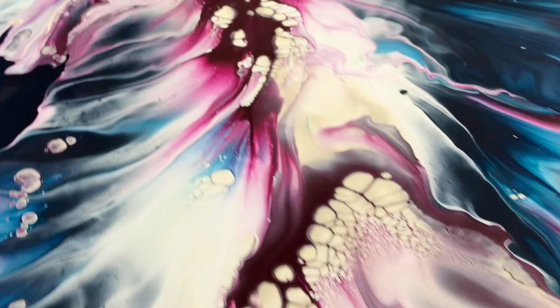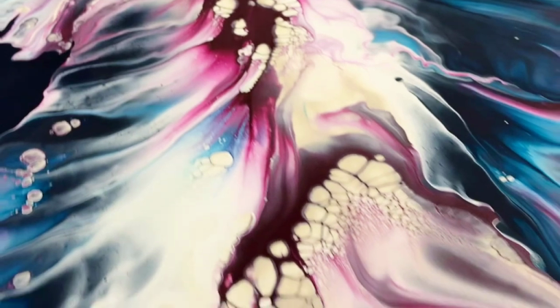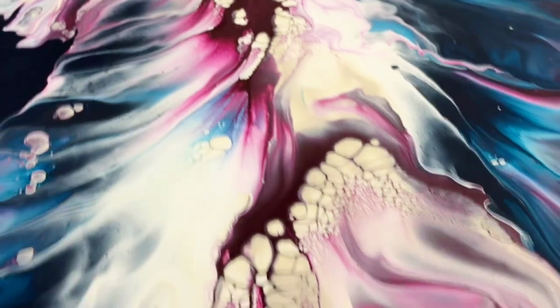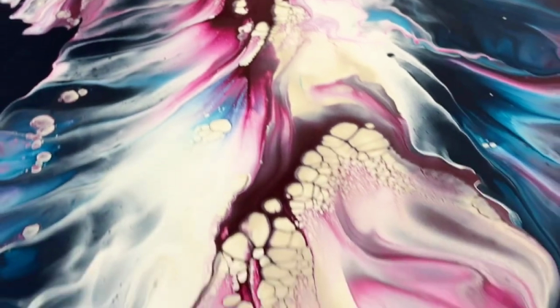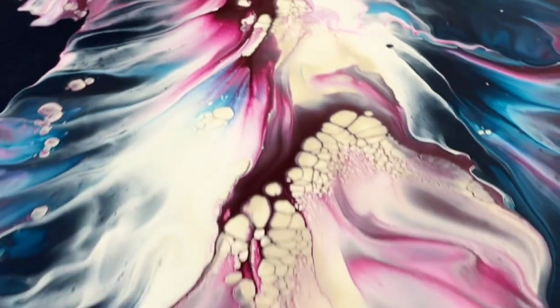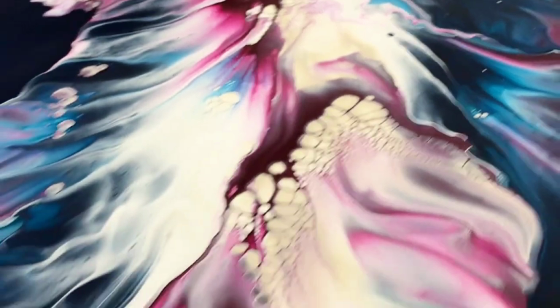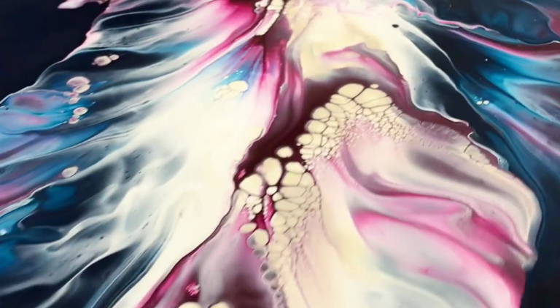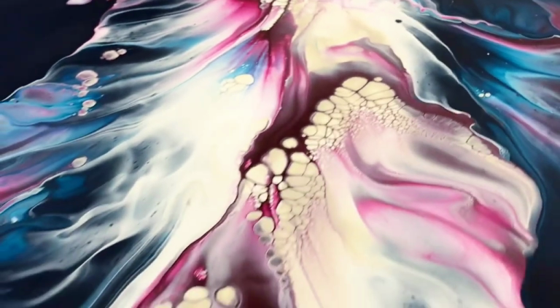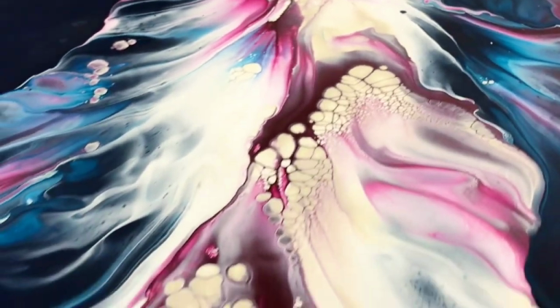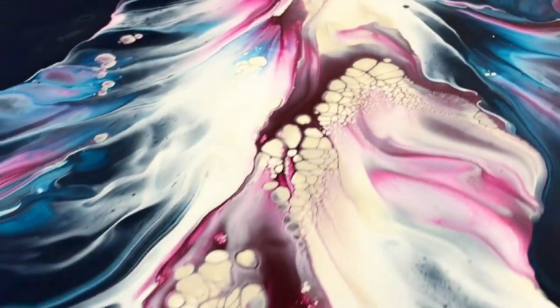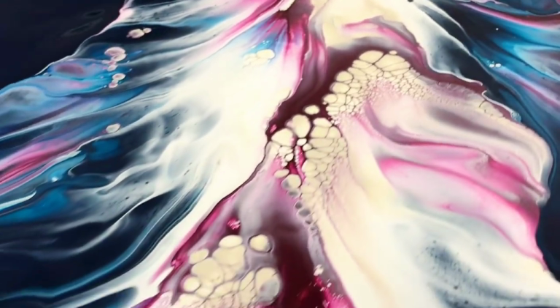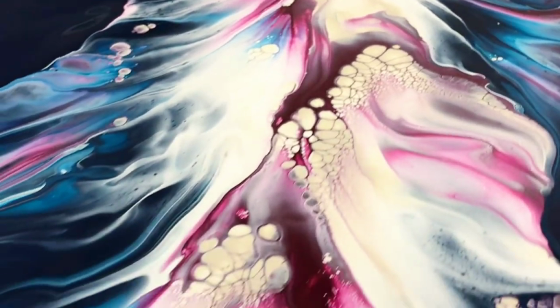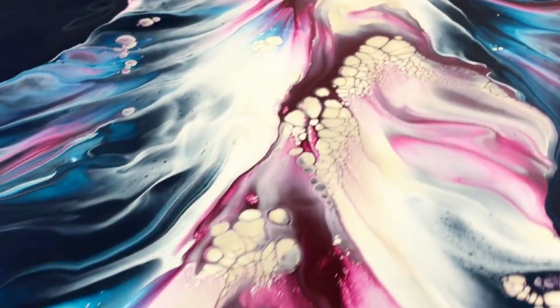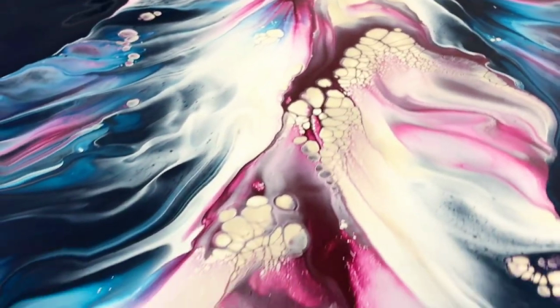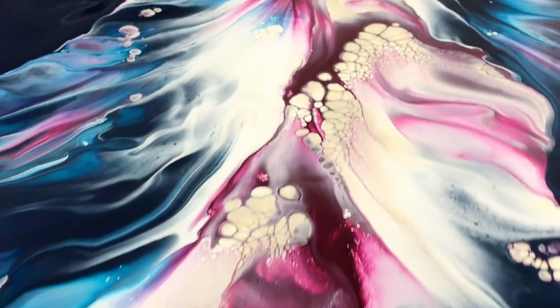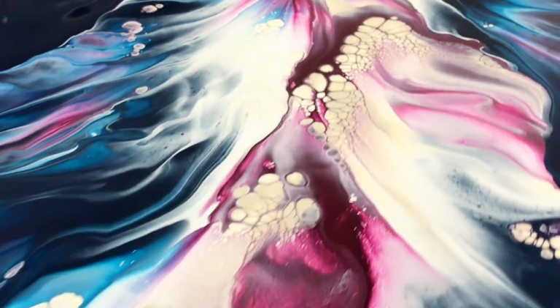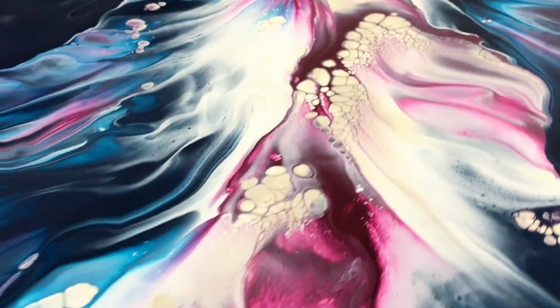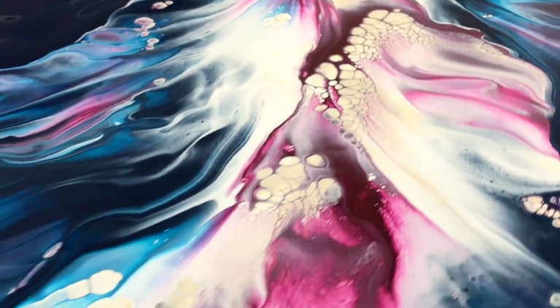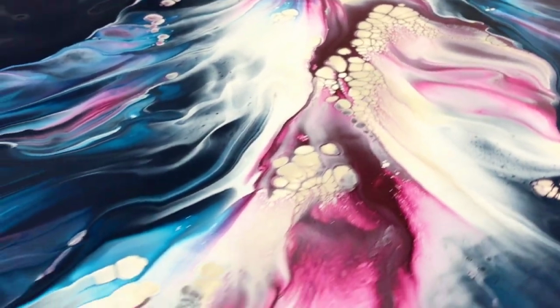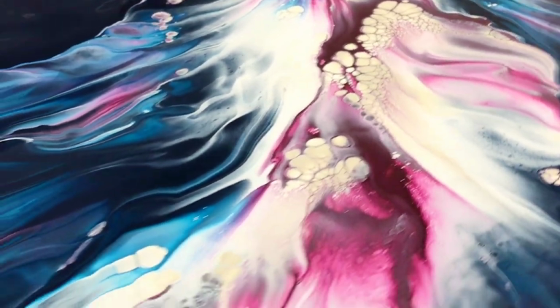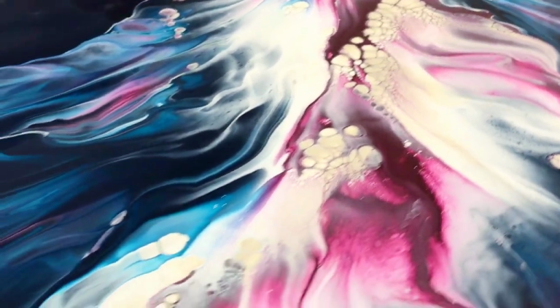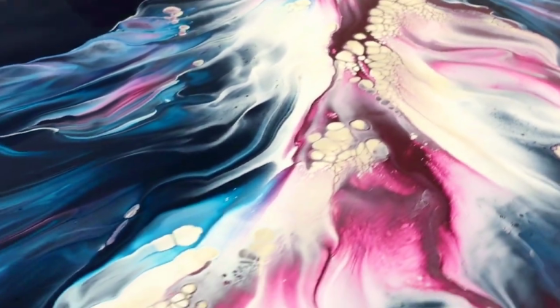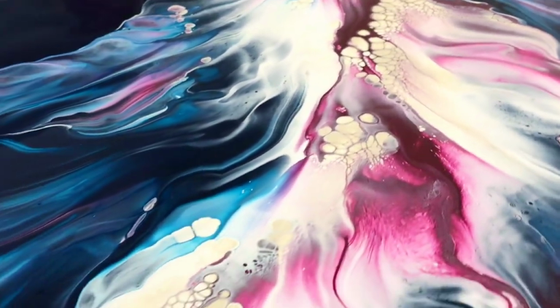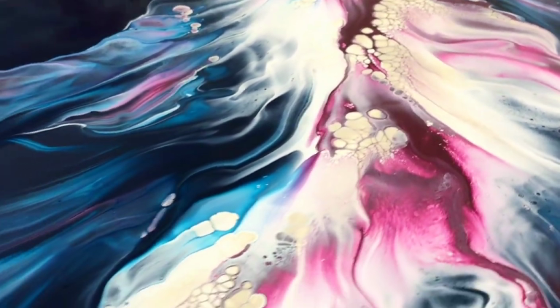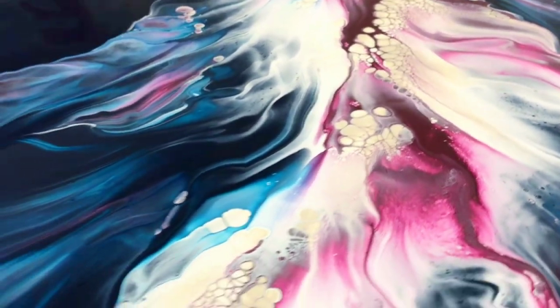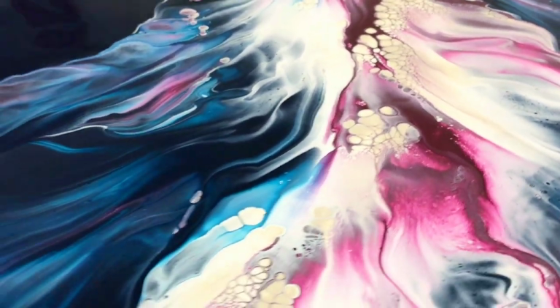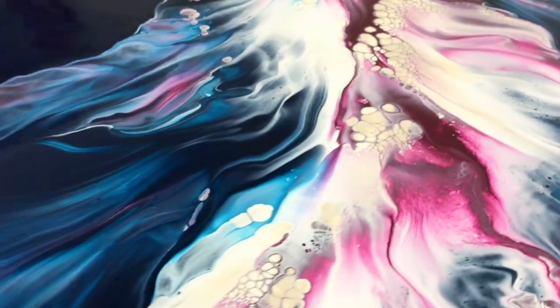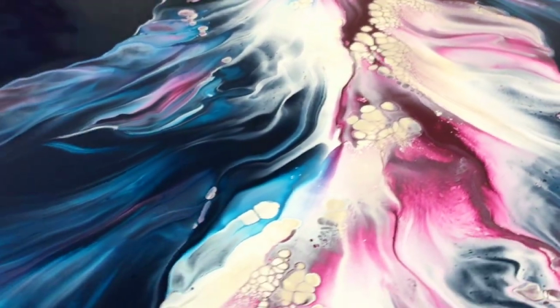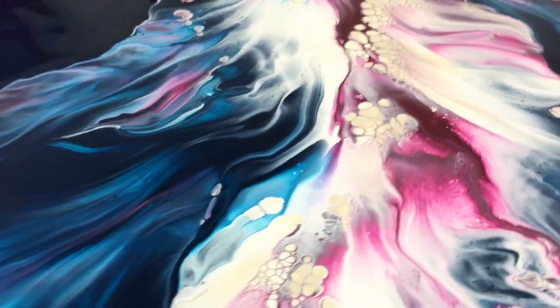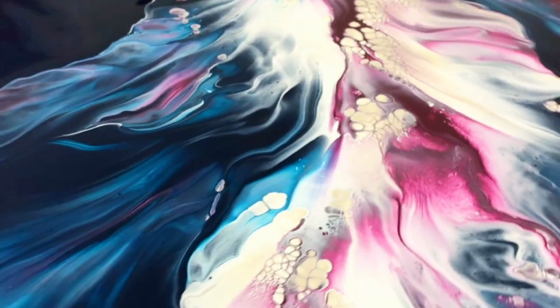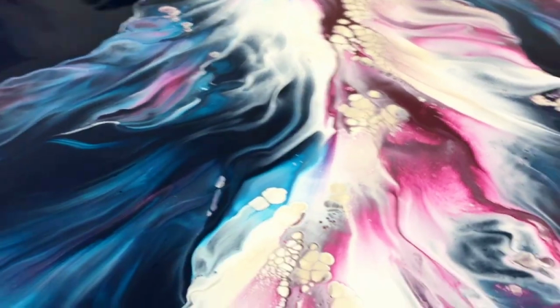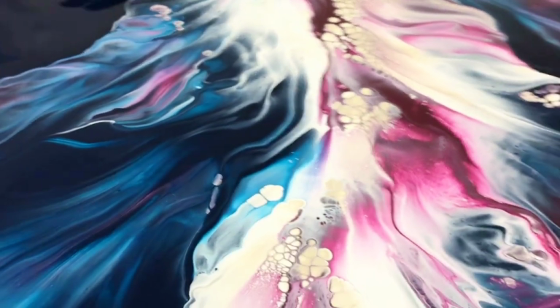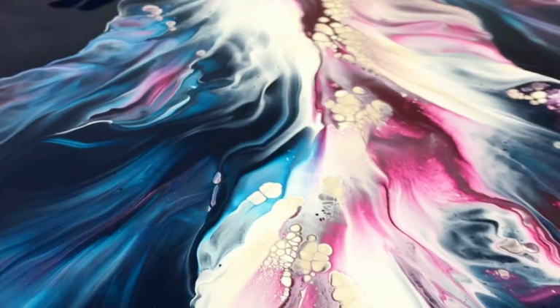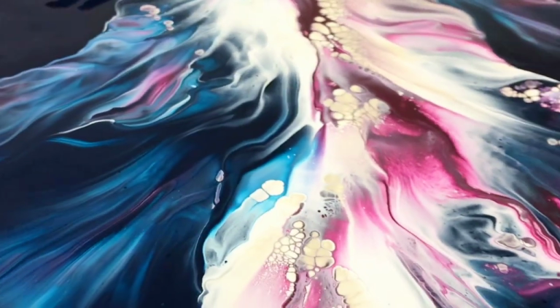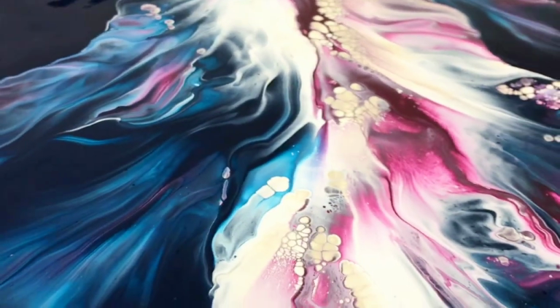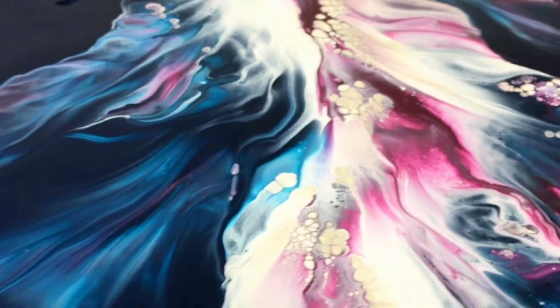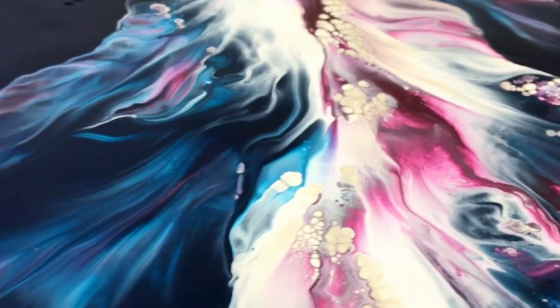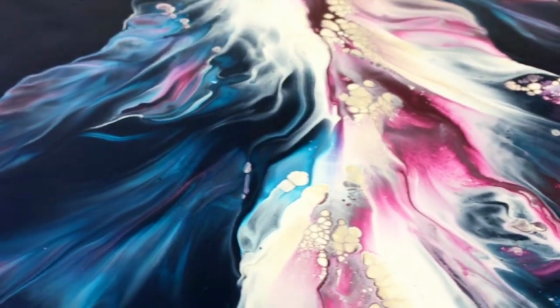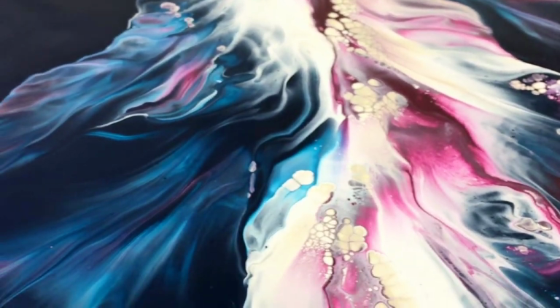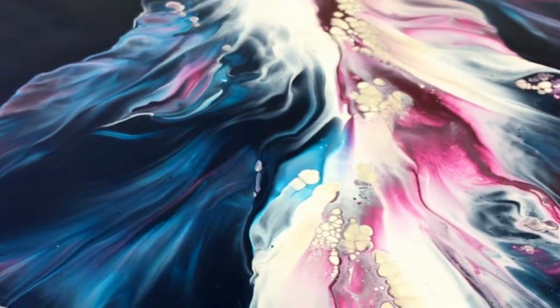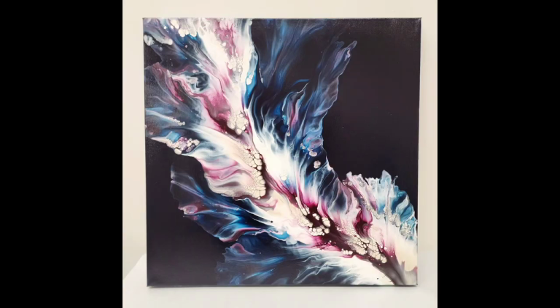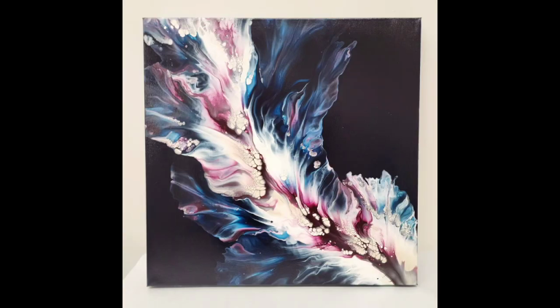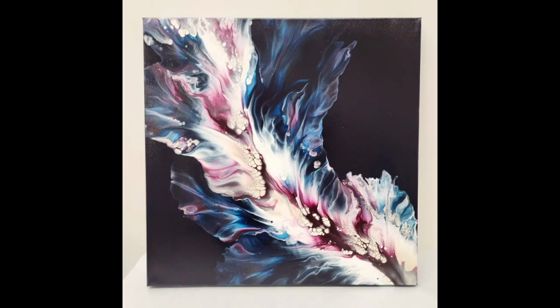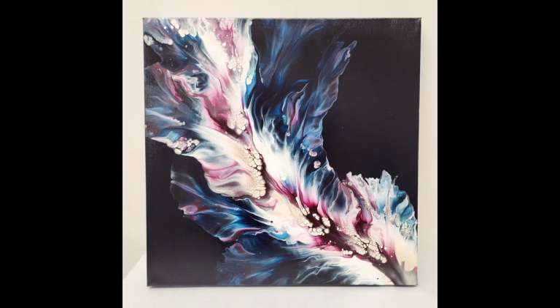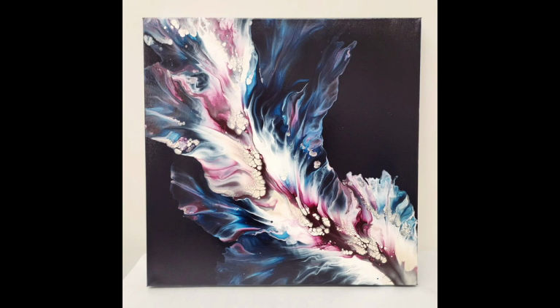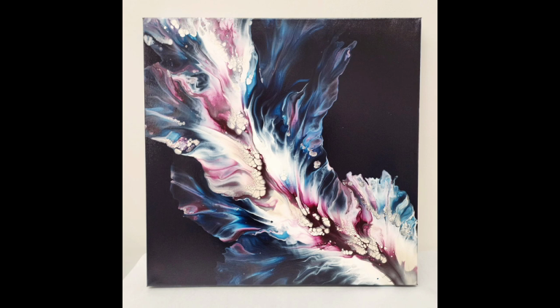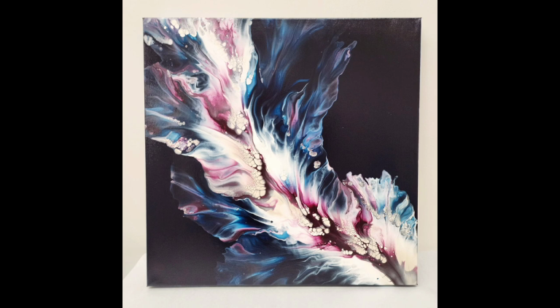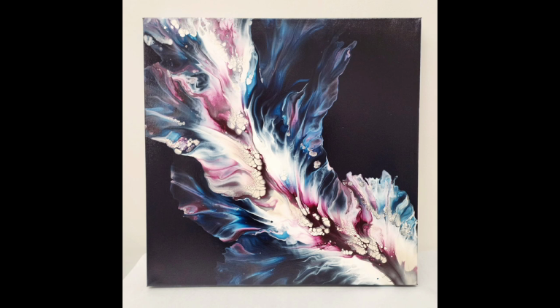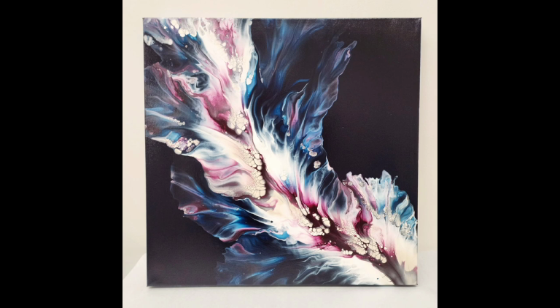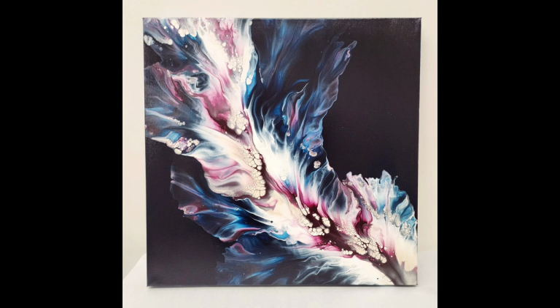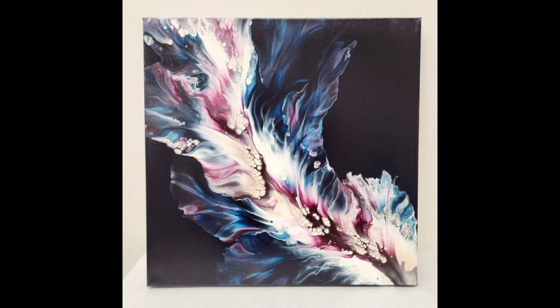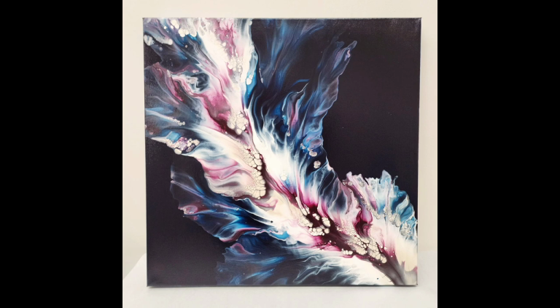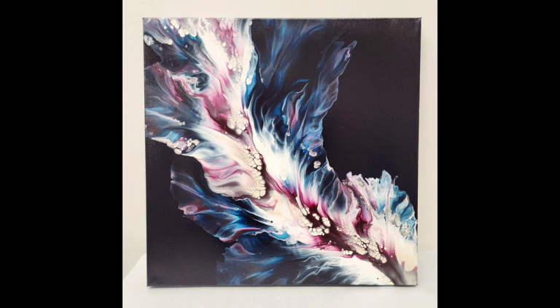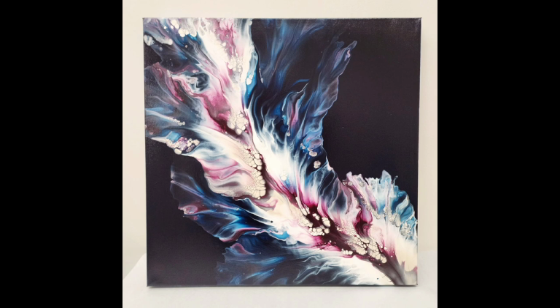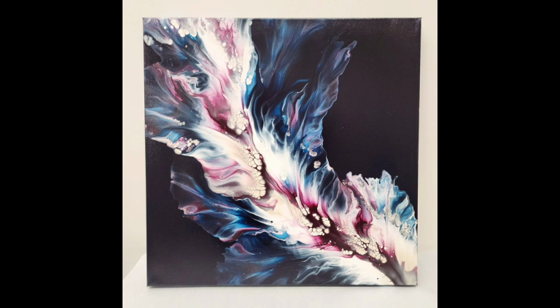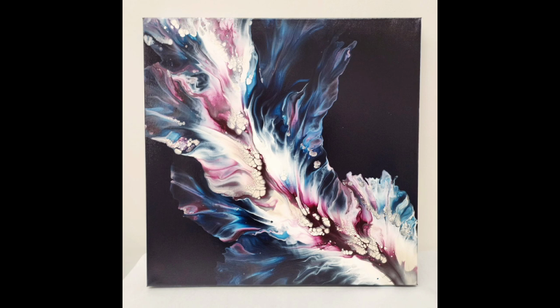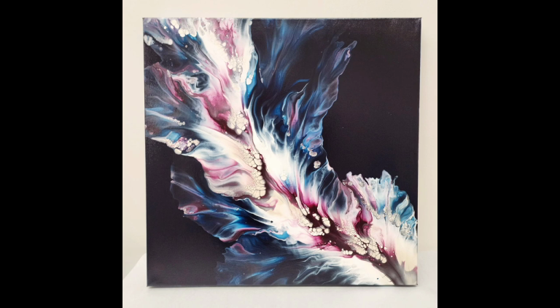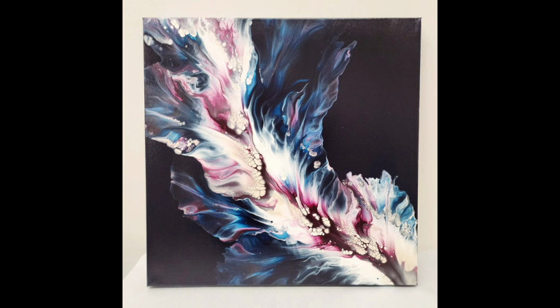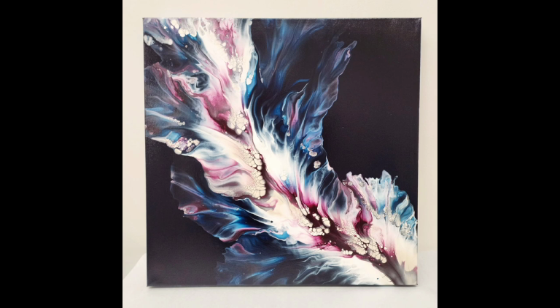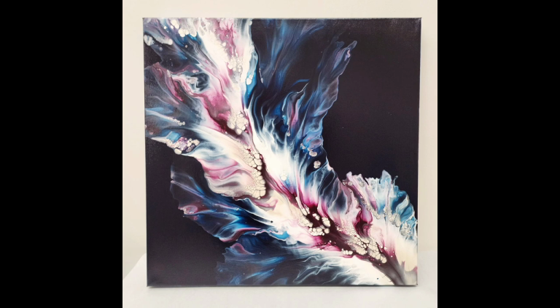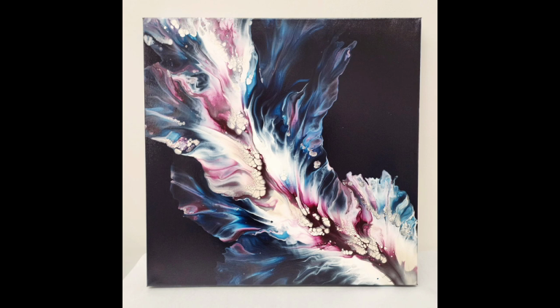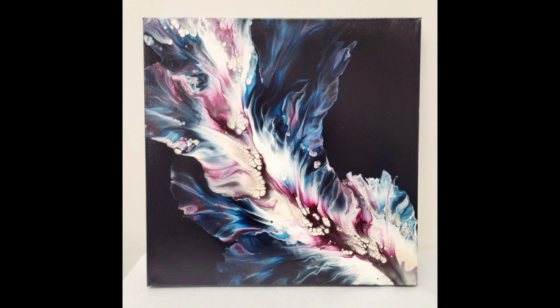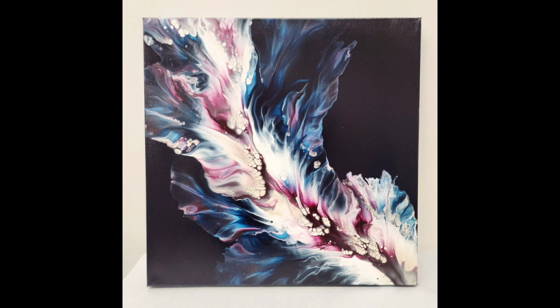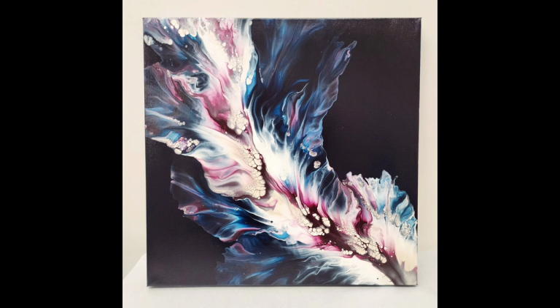Here's the wet version, and then here is how it looks dry. I hope you guys enjoyed this — I'll see you all next time.